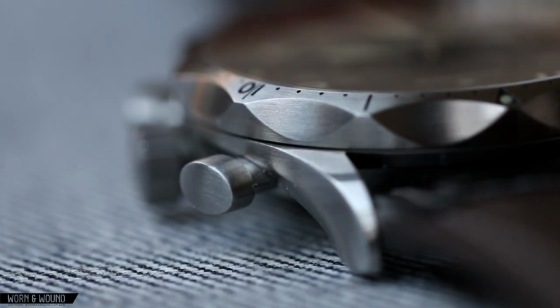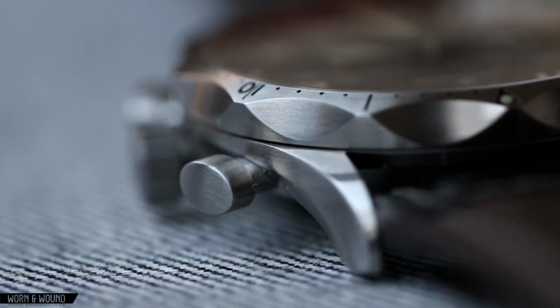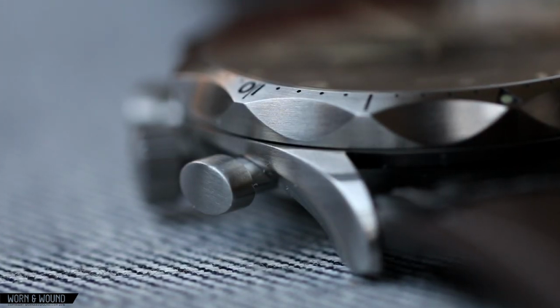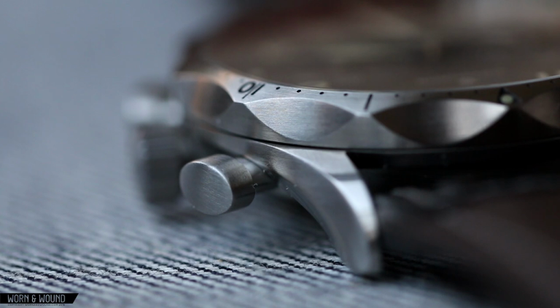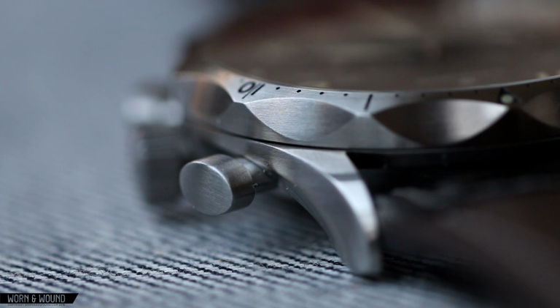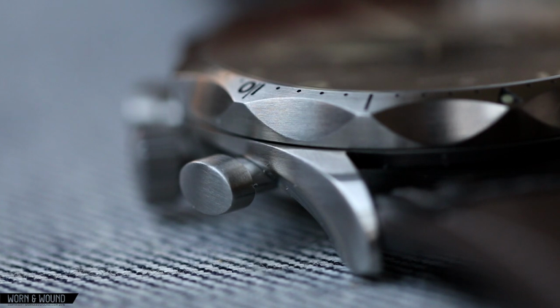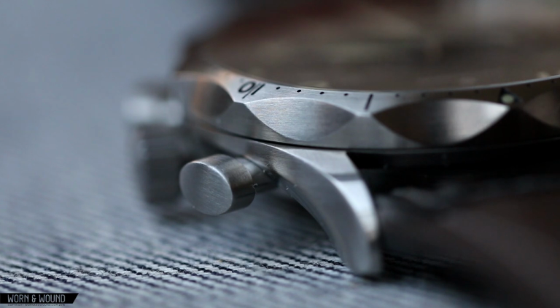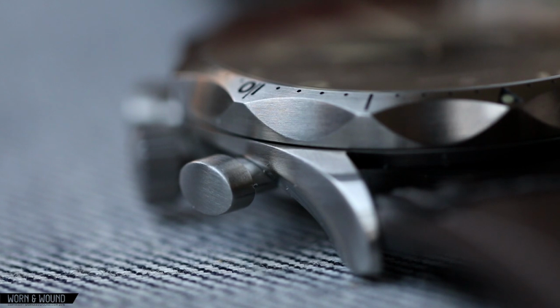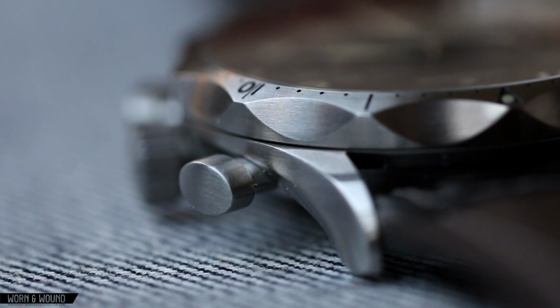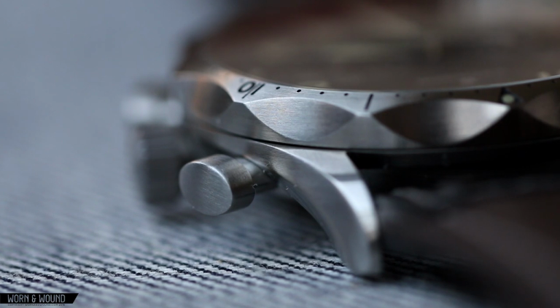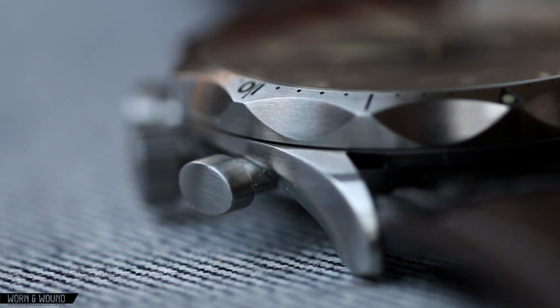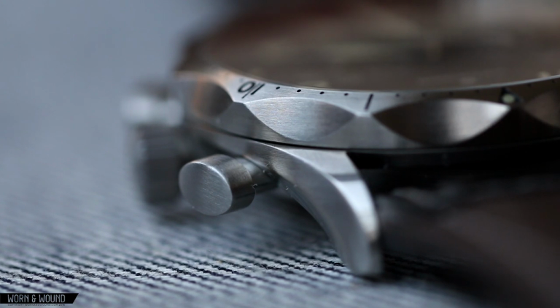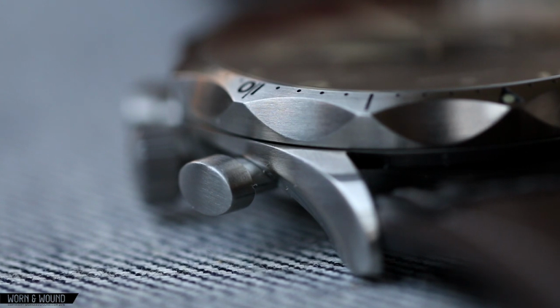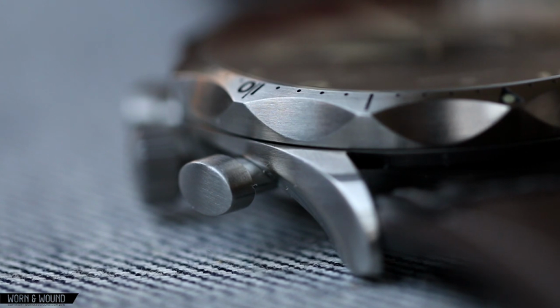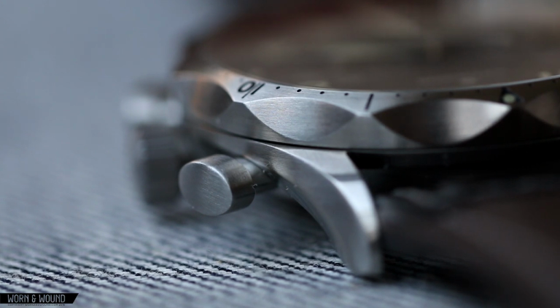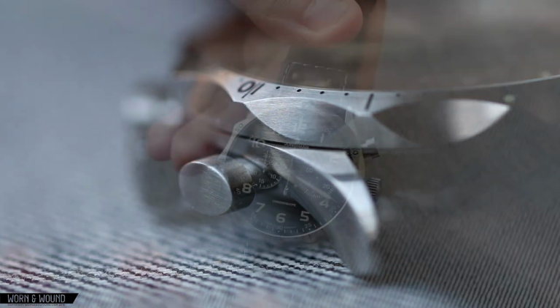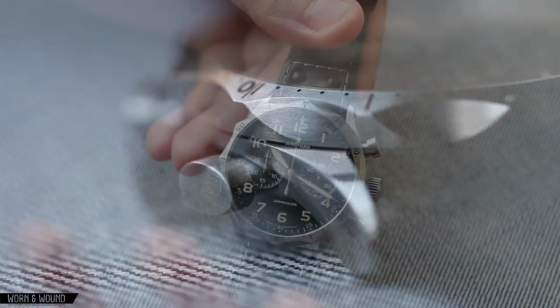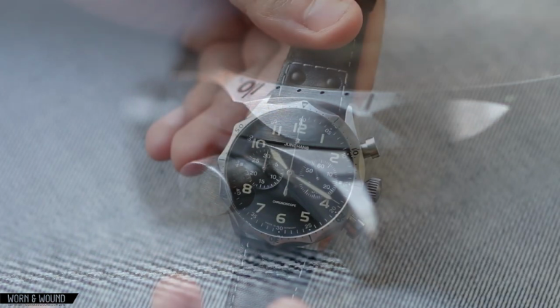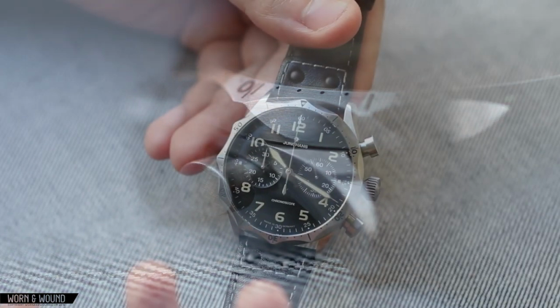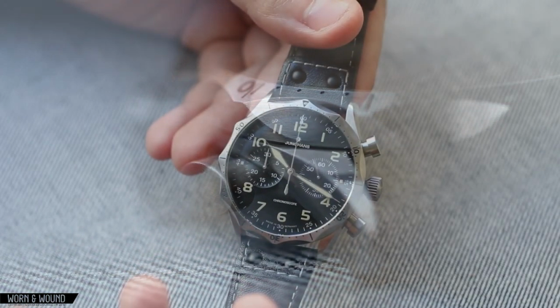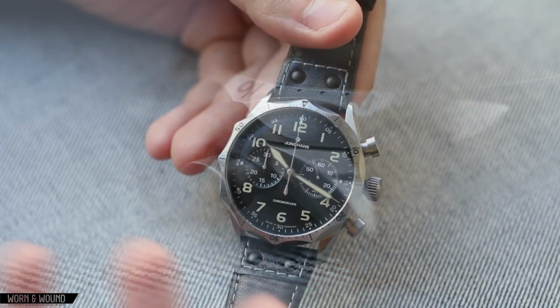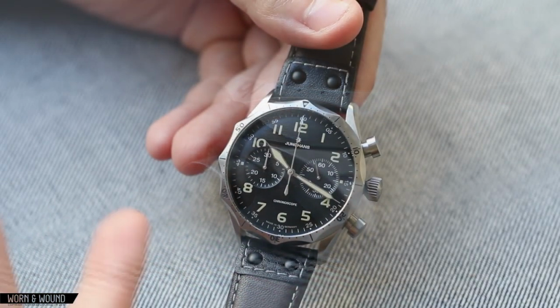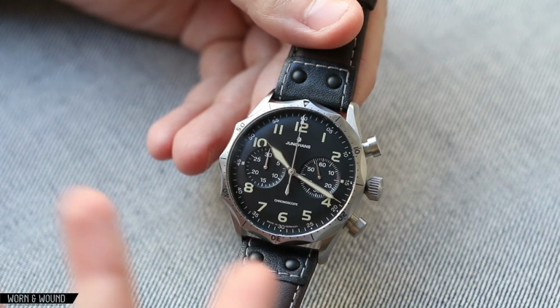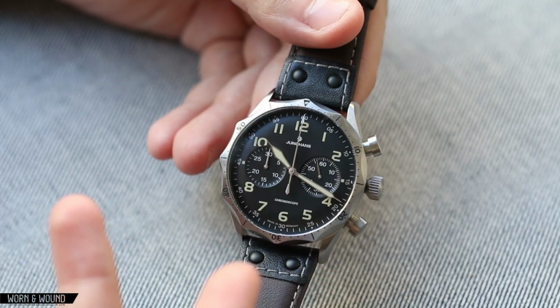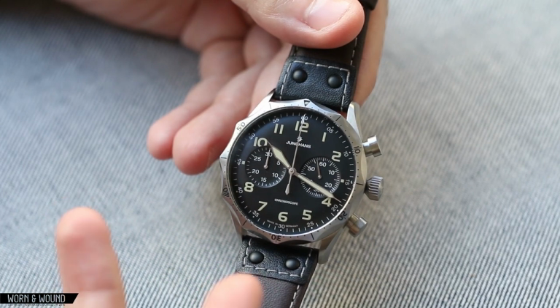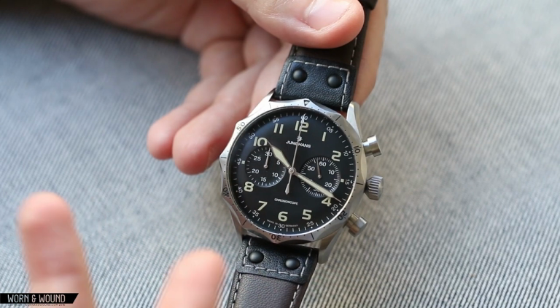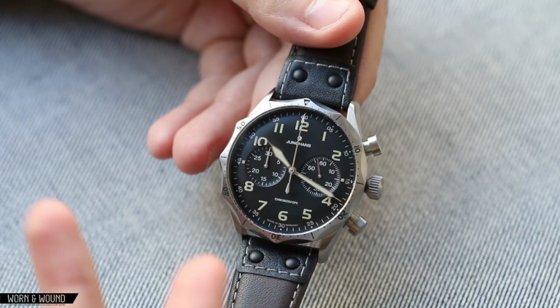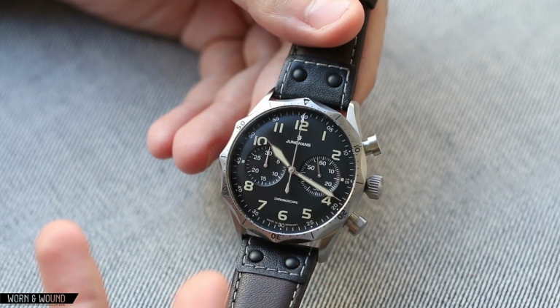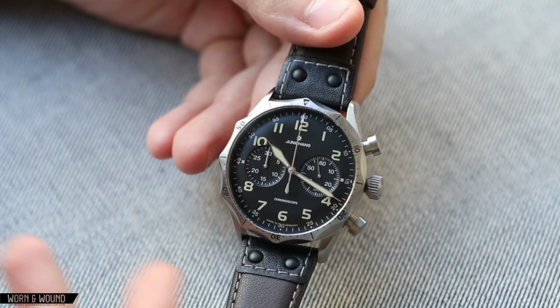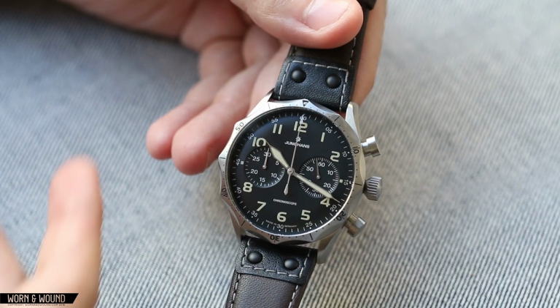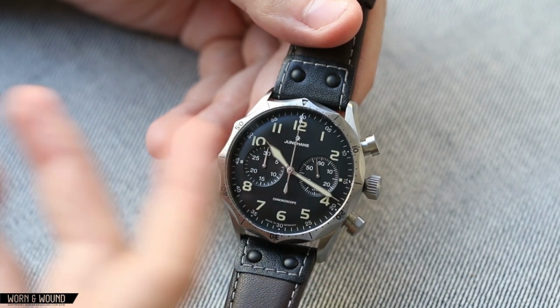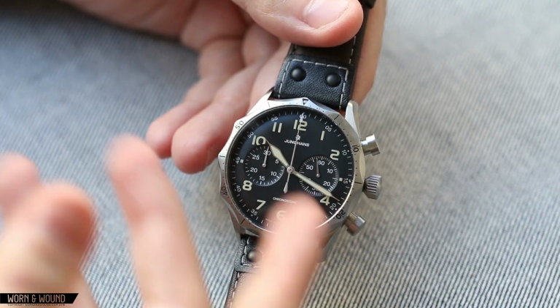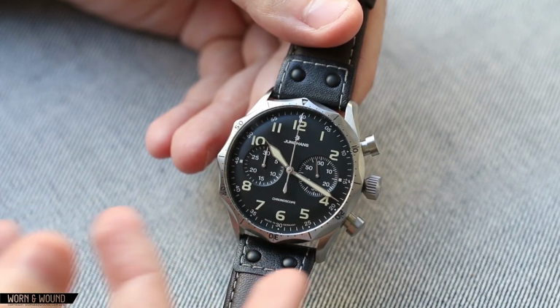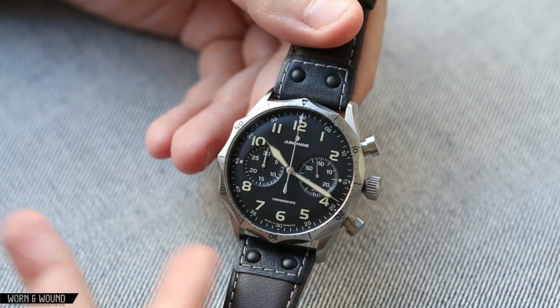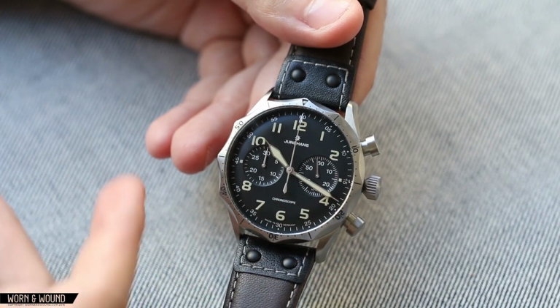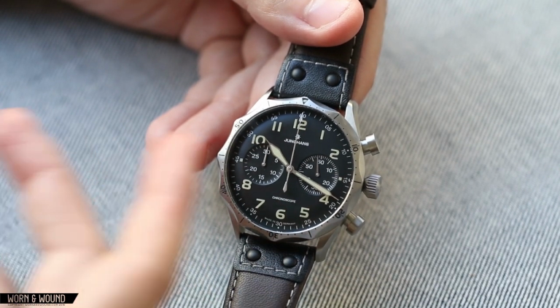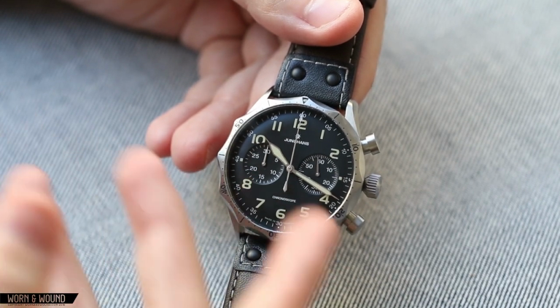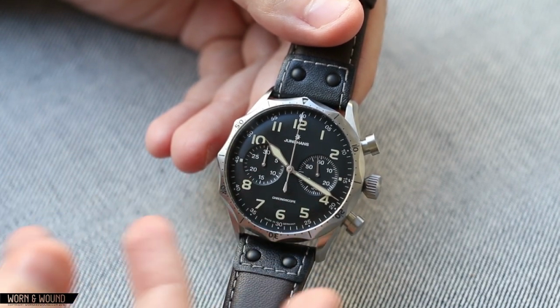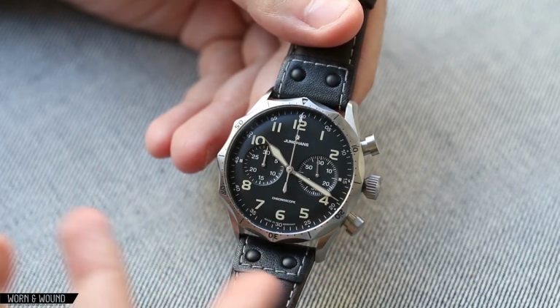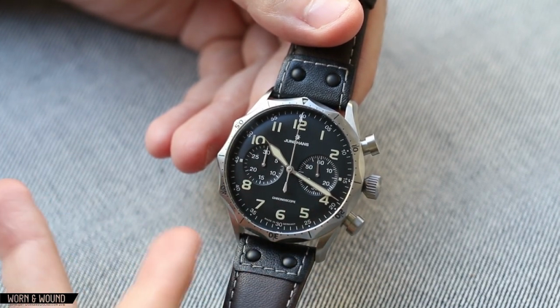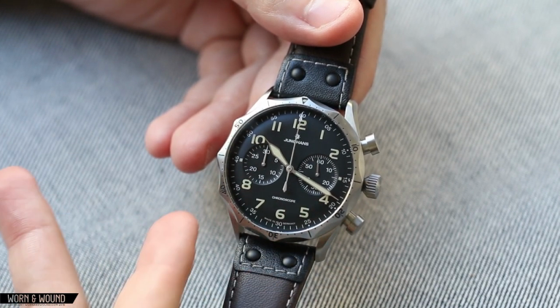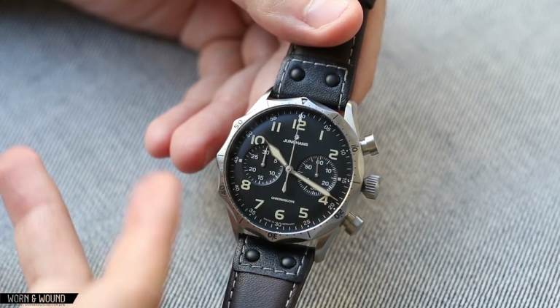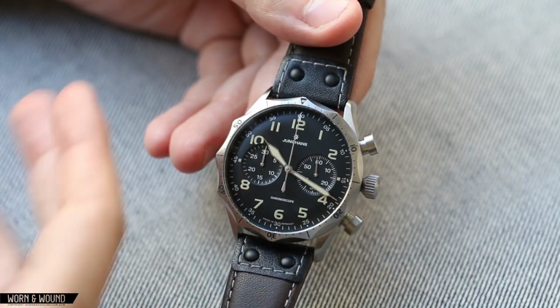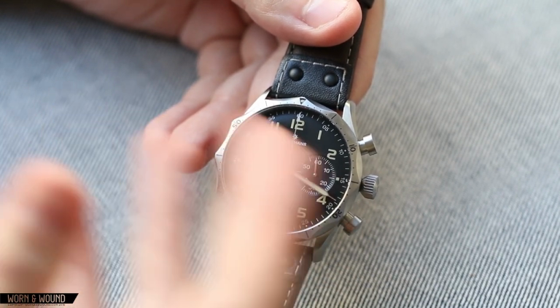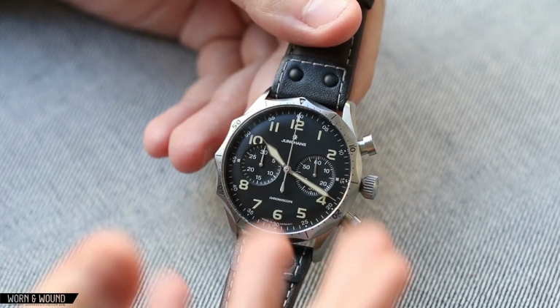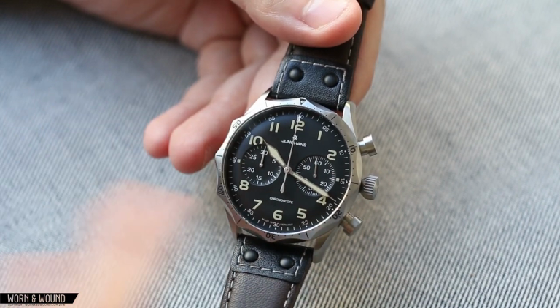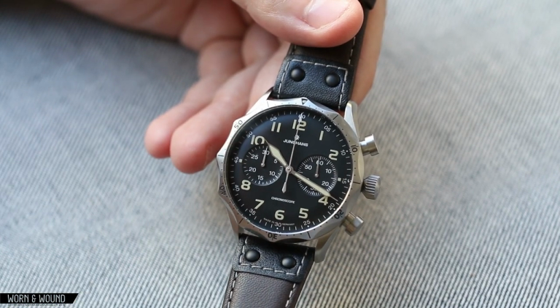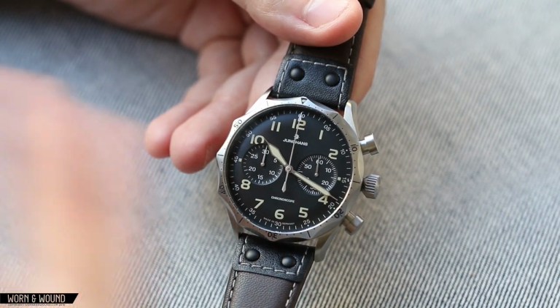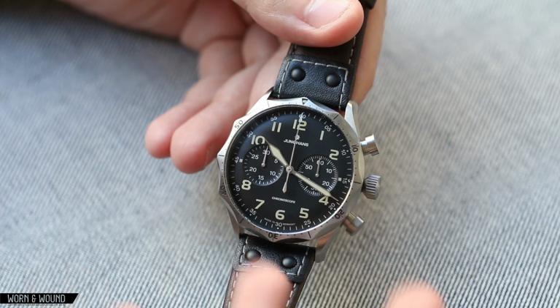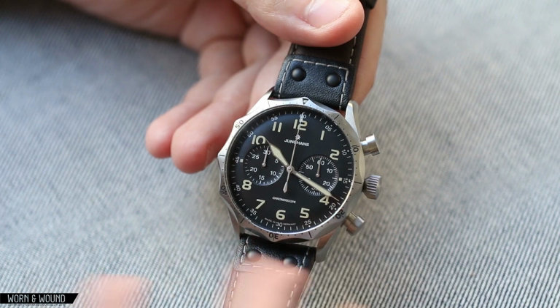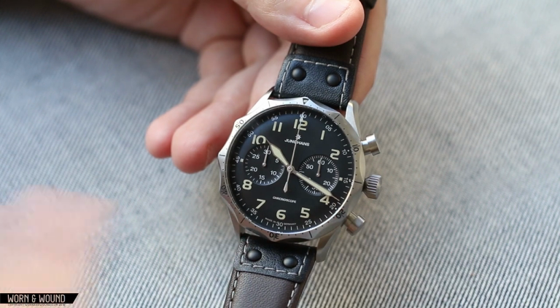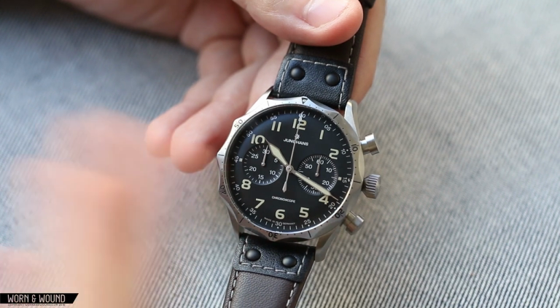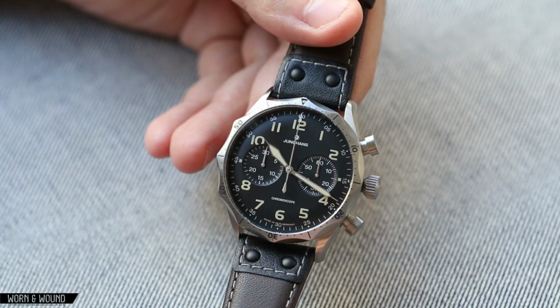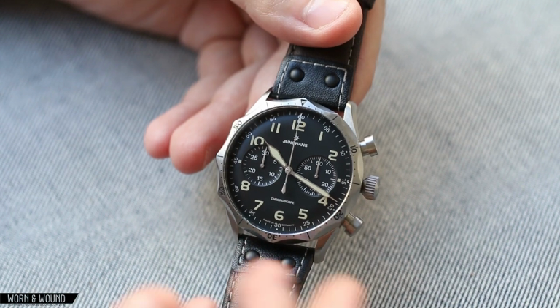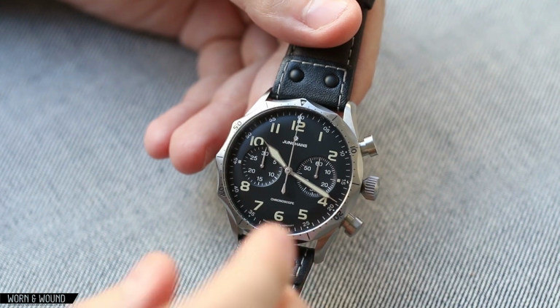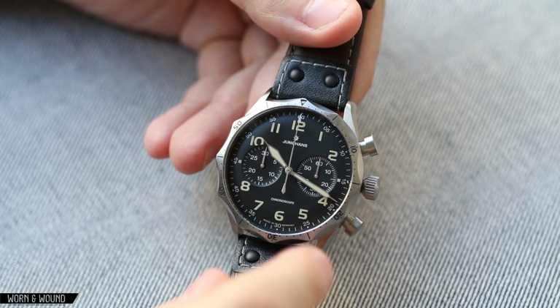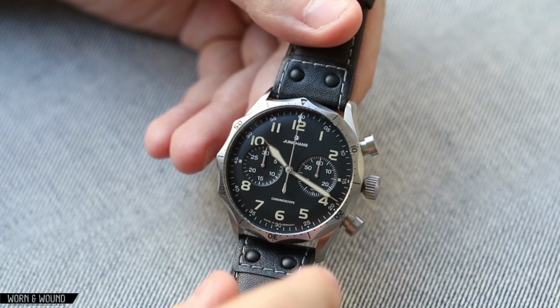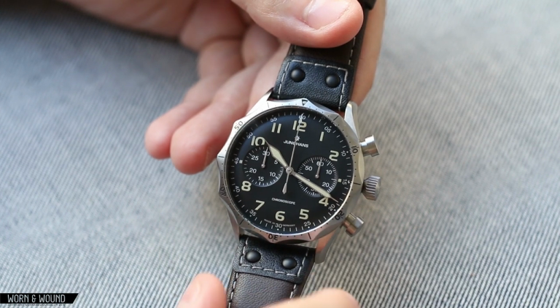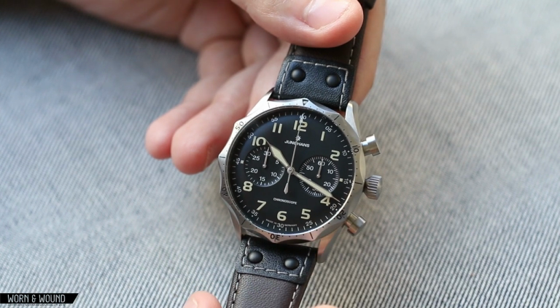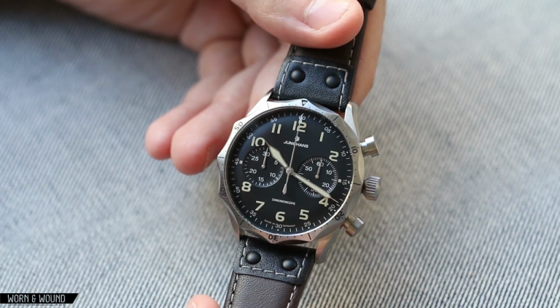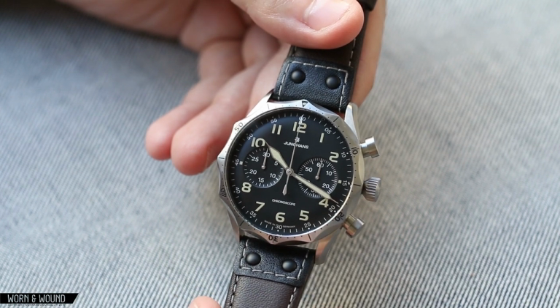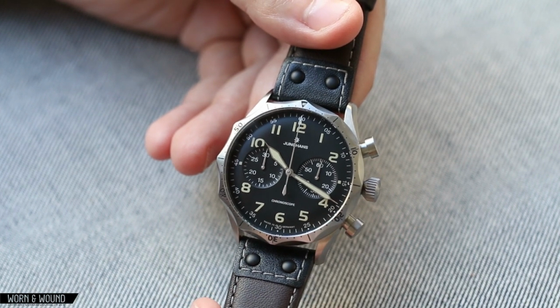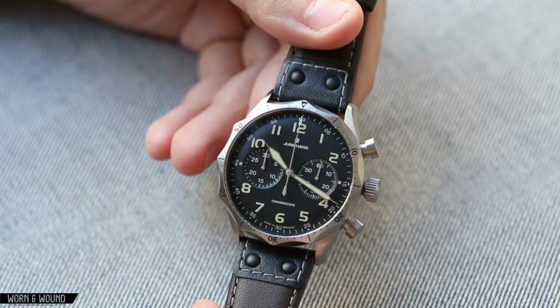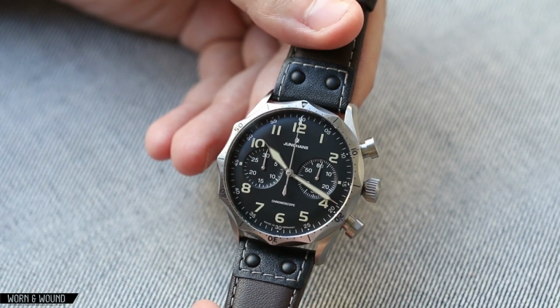Also, the dial itself is just big and expansive, but it's all laid out very well with the subdials where they should be, which we'll talk about a bit later.